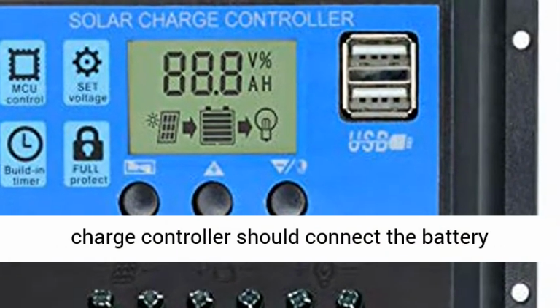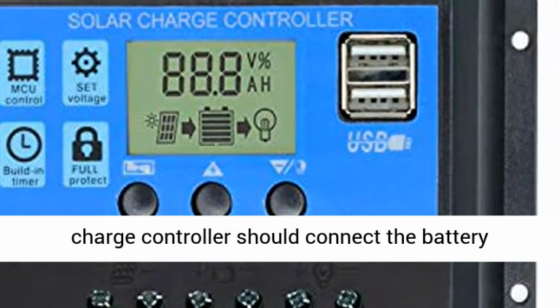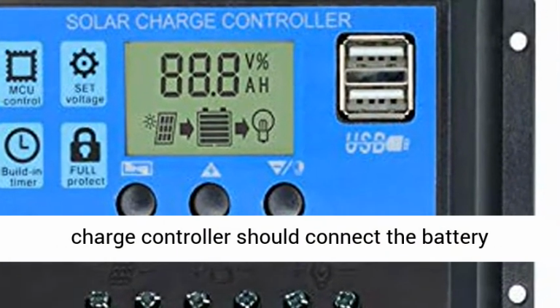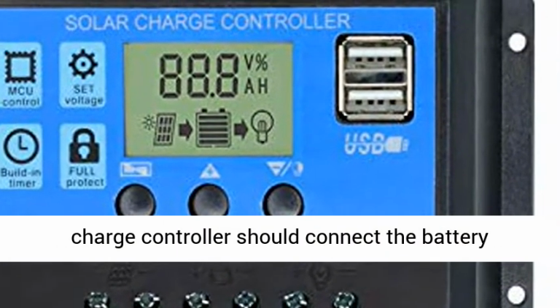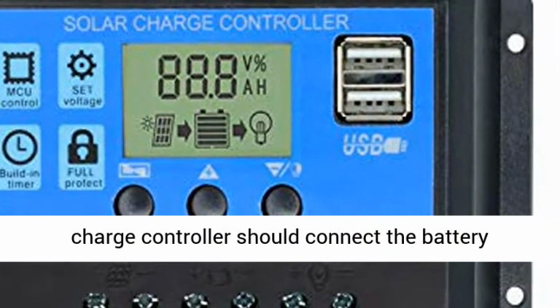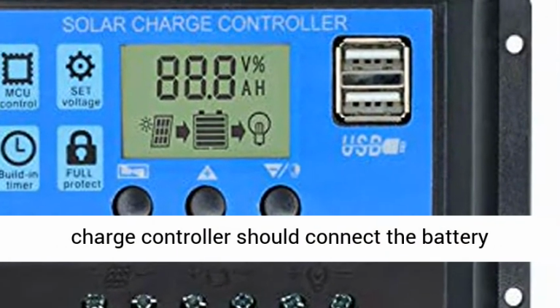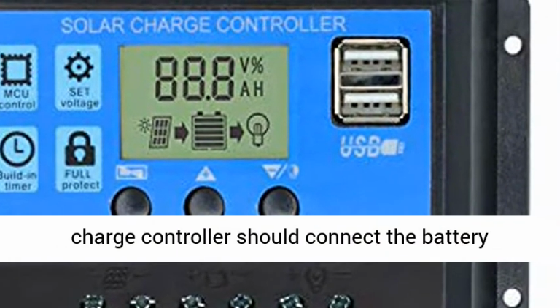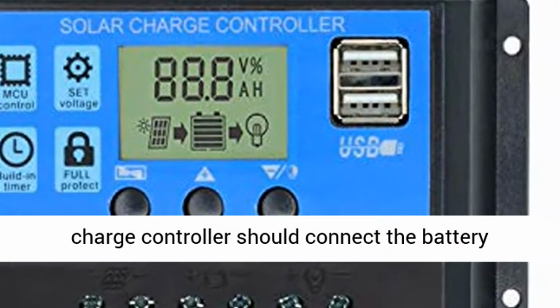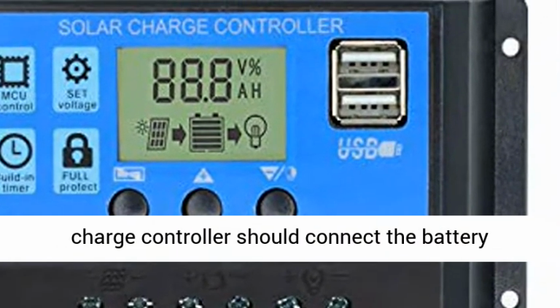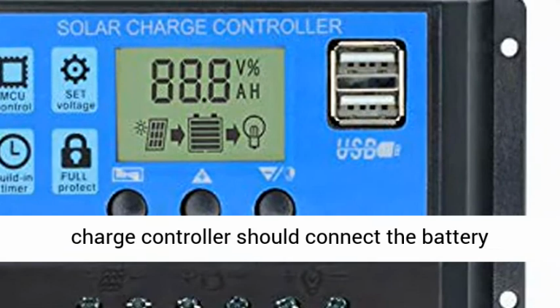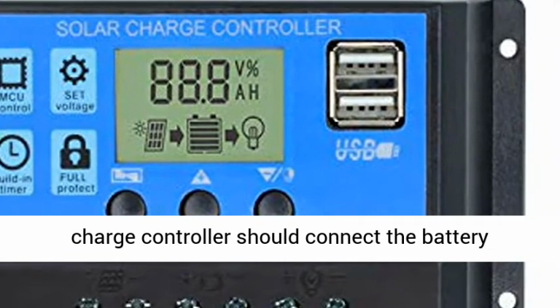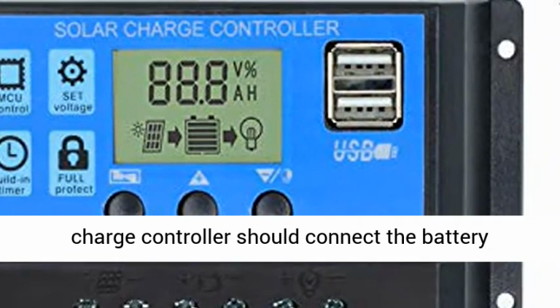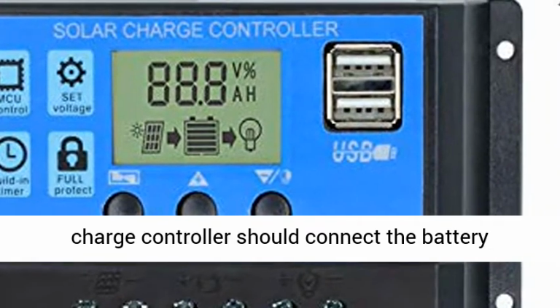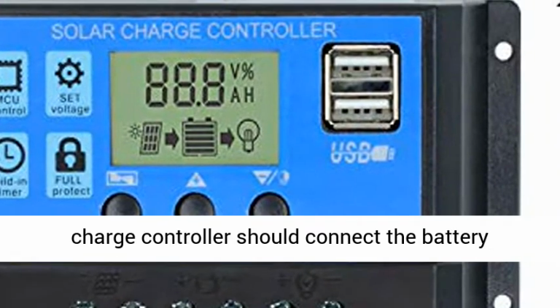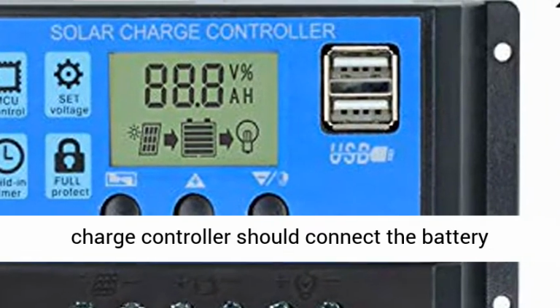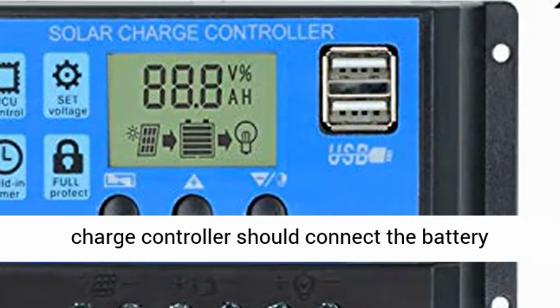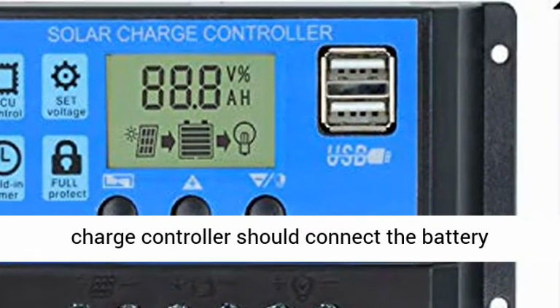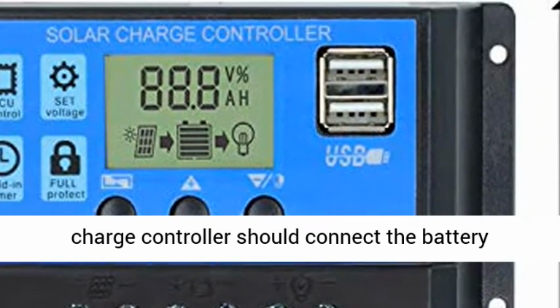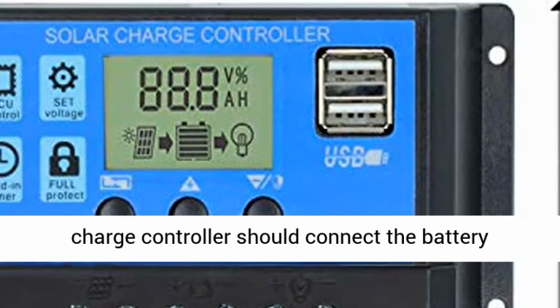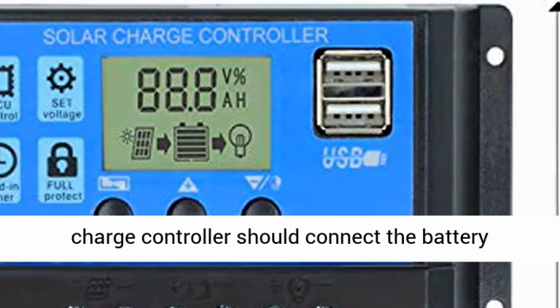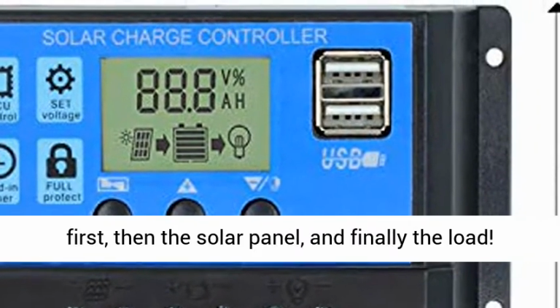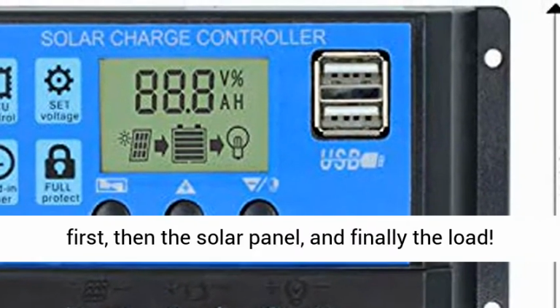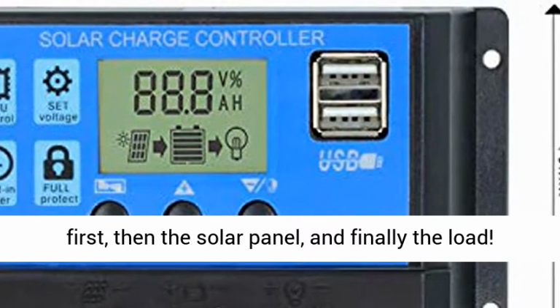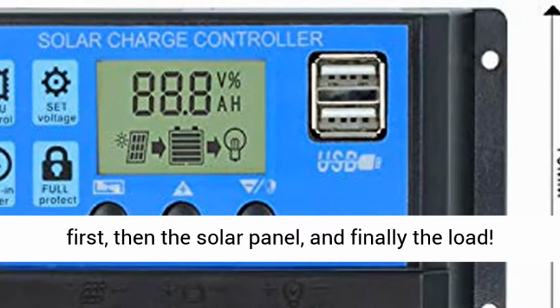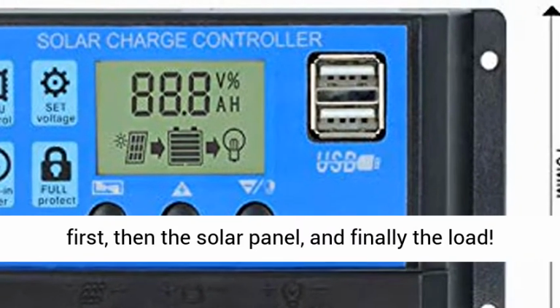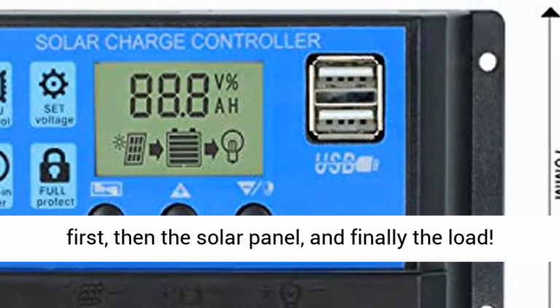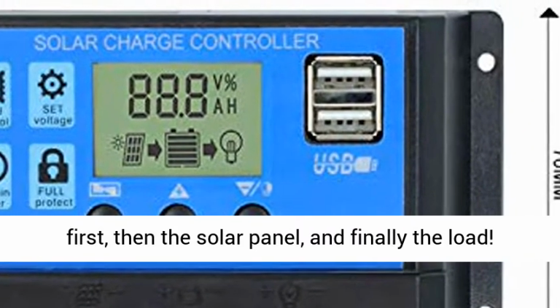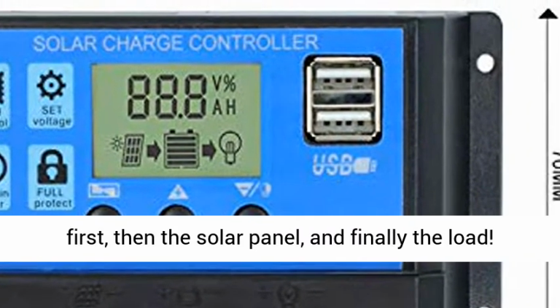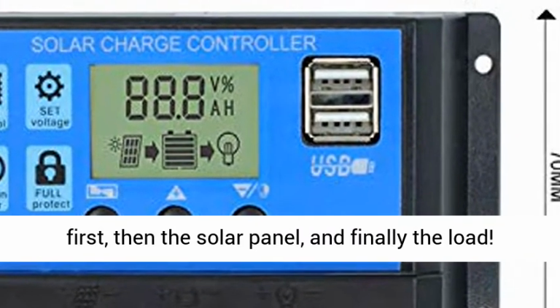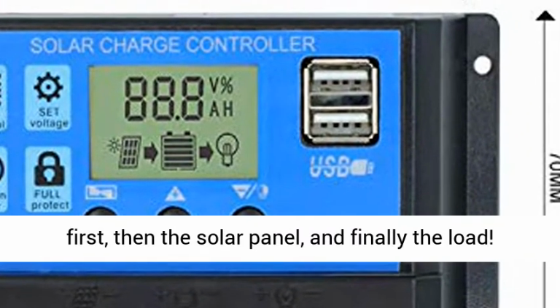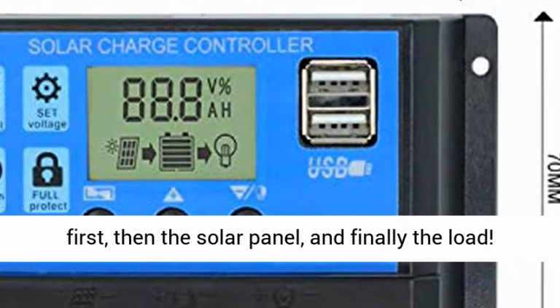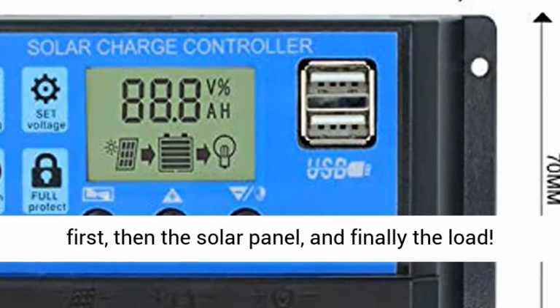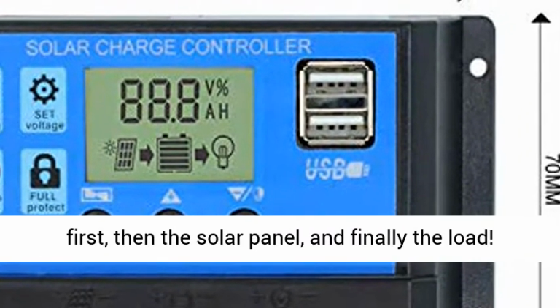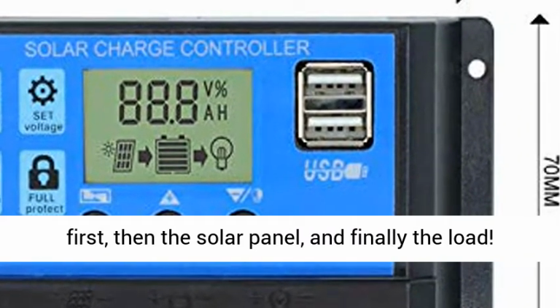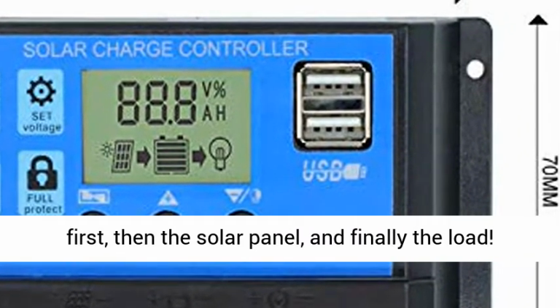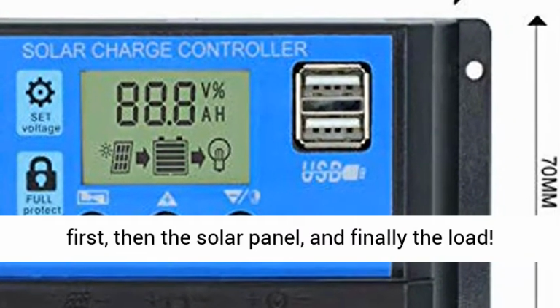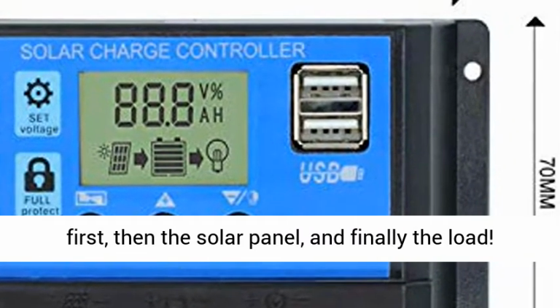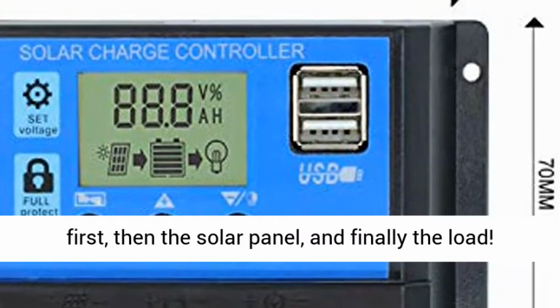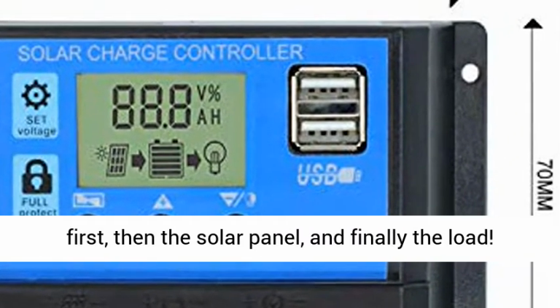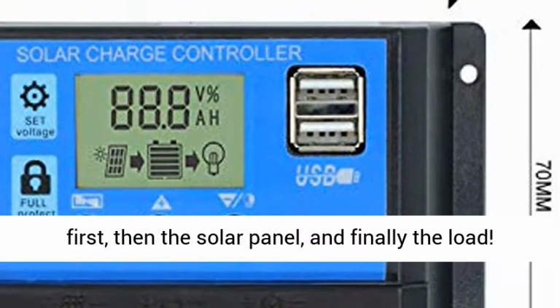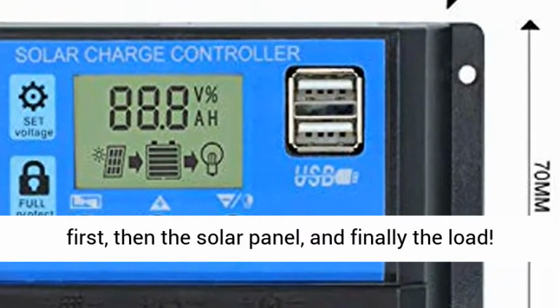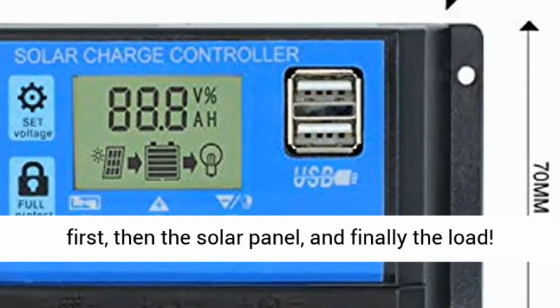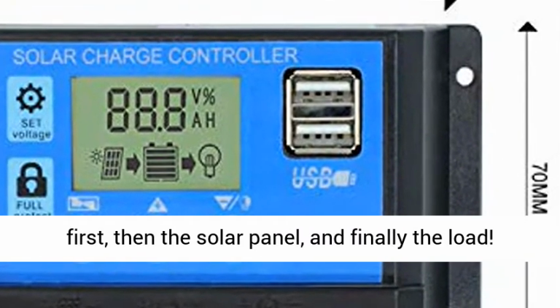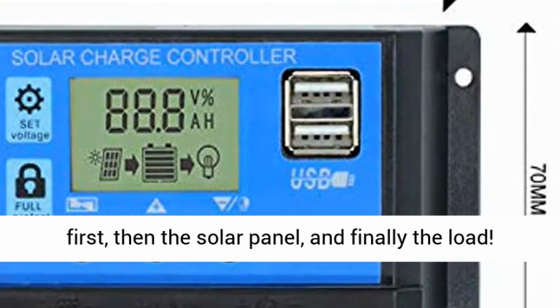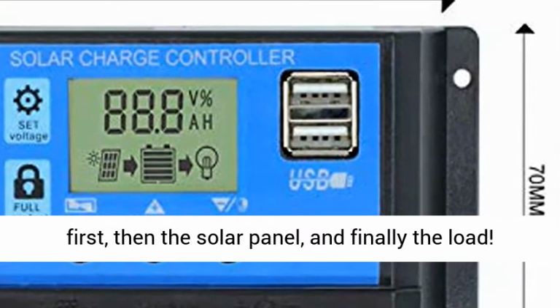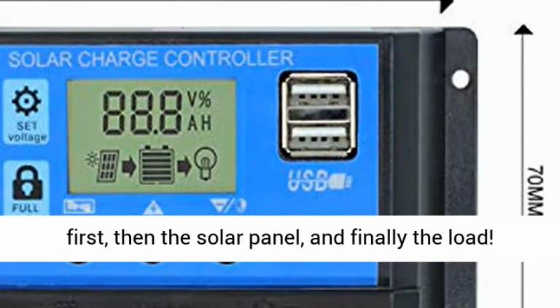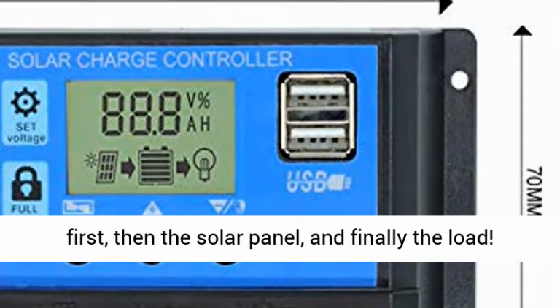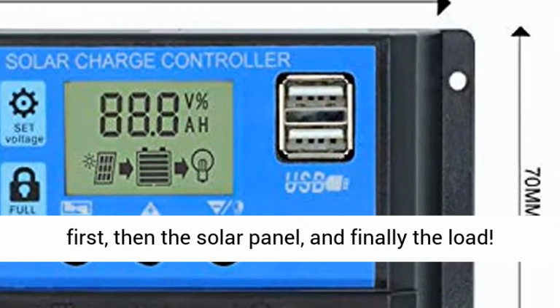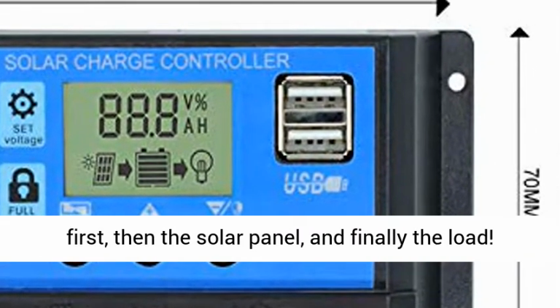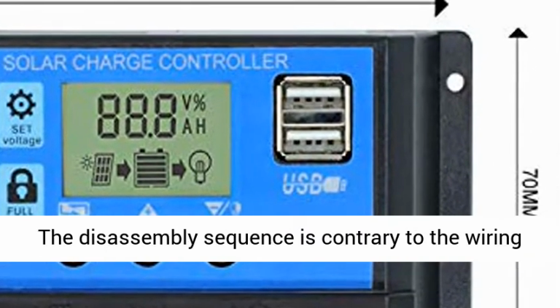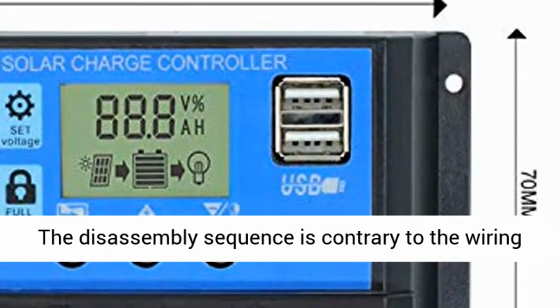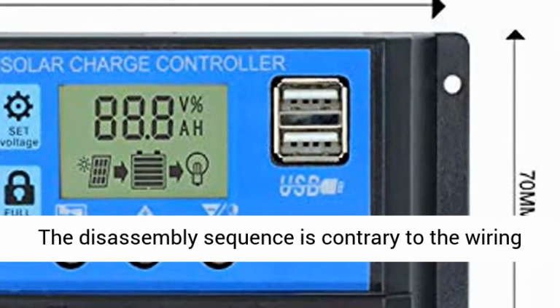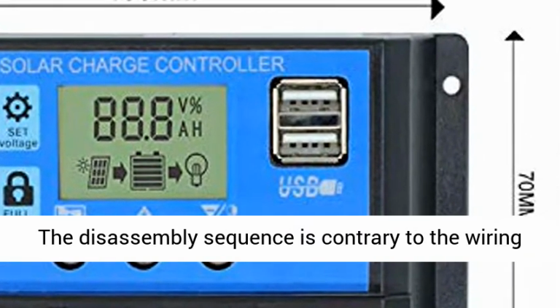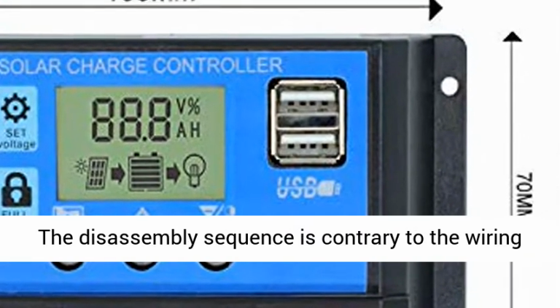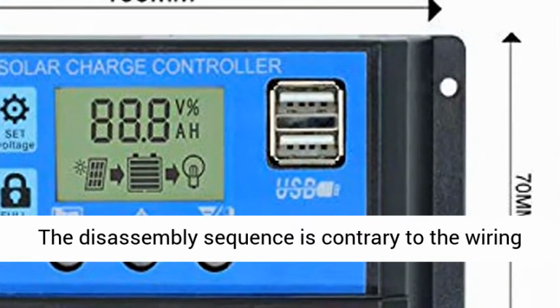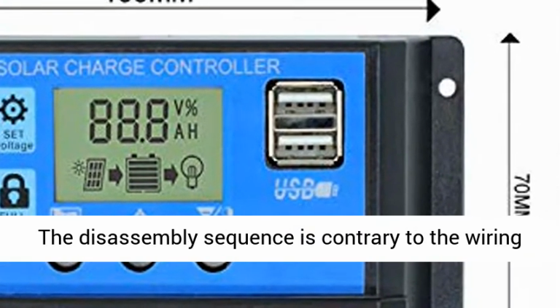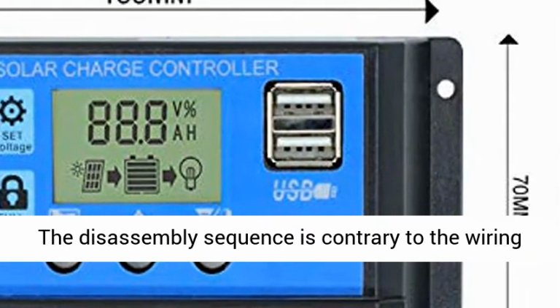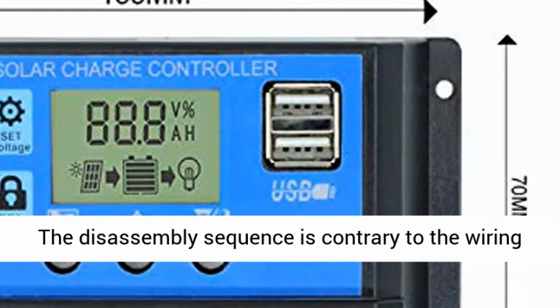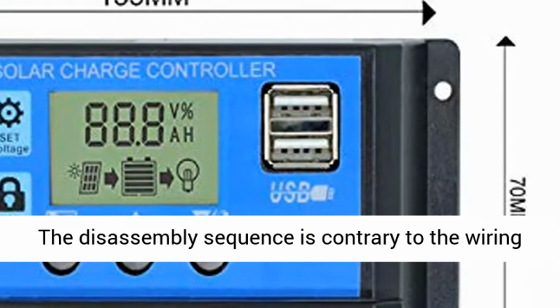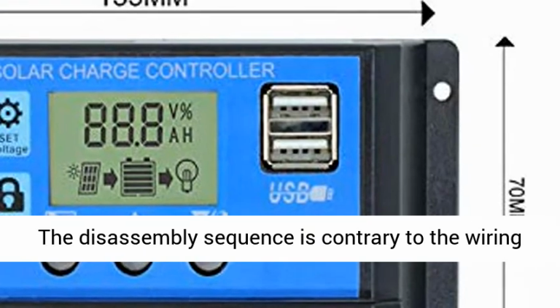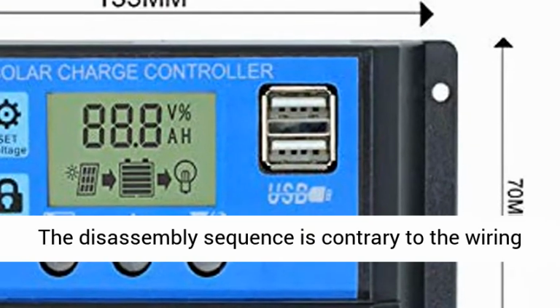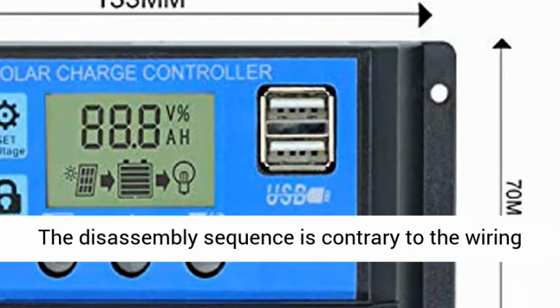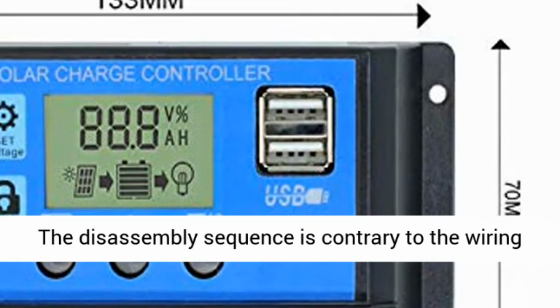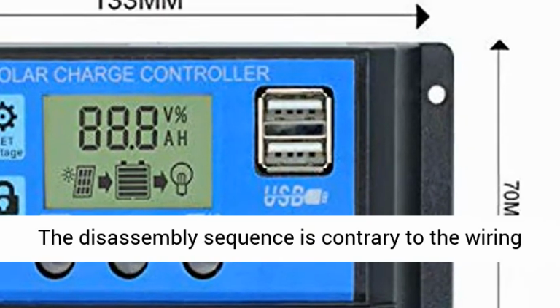Easy to install and operate. The charge controller should connect the battery first, then the solar panel, and finally the load.